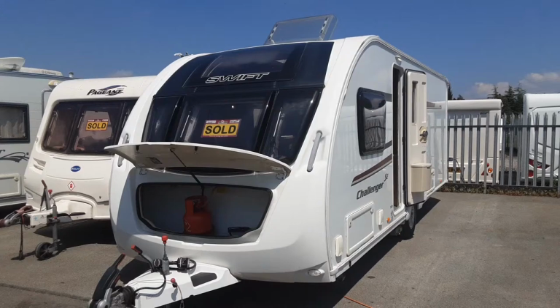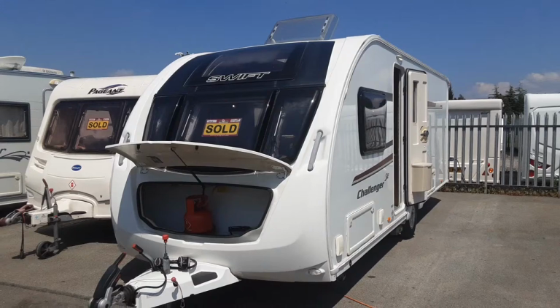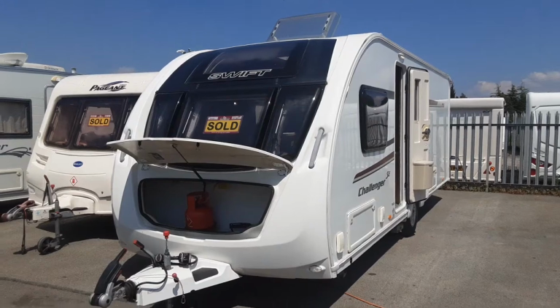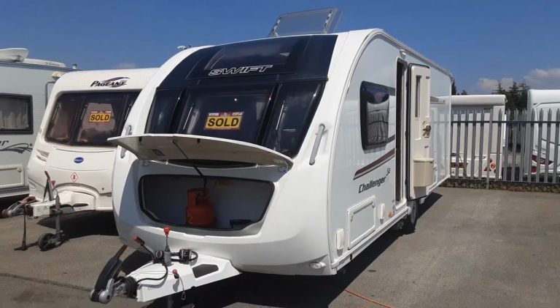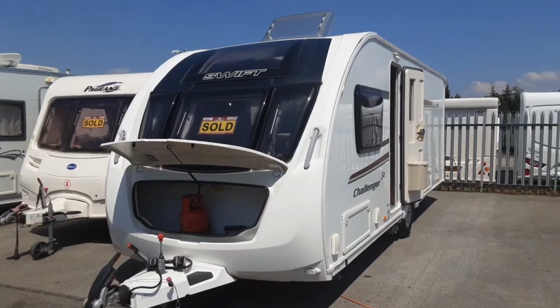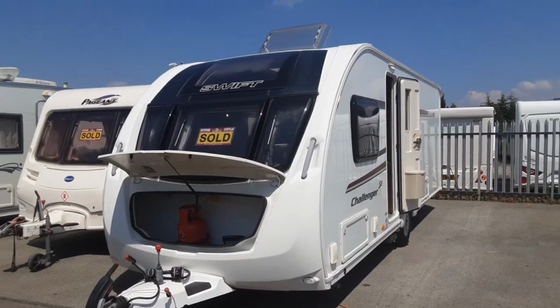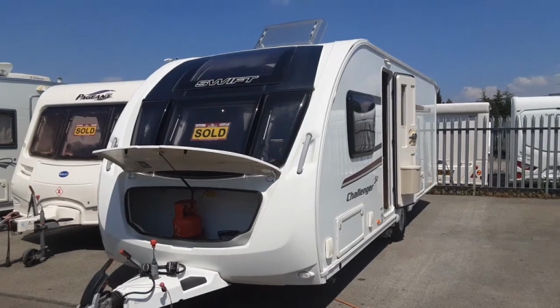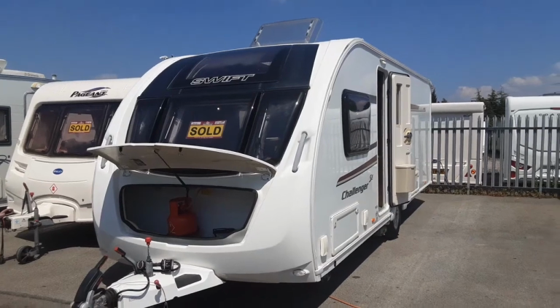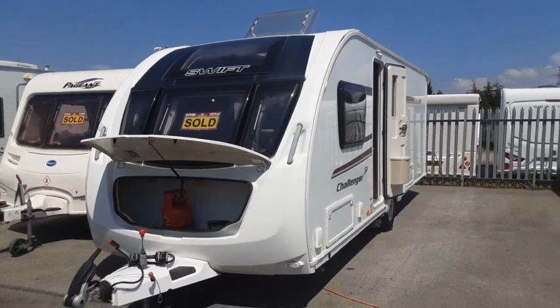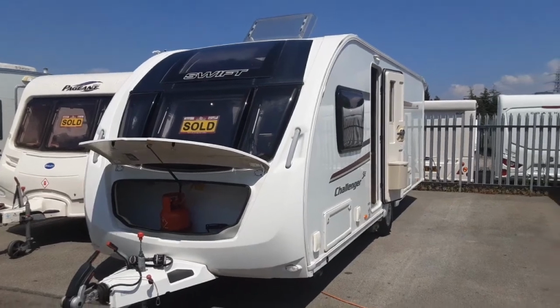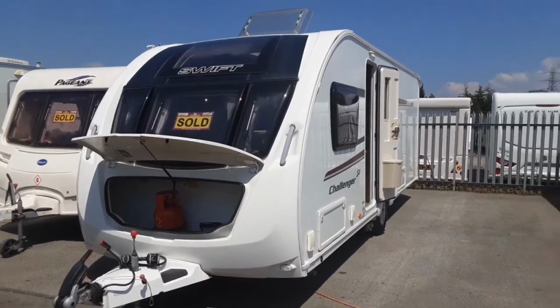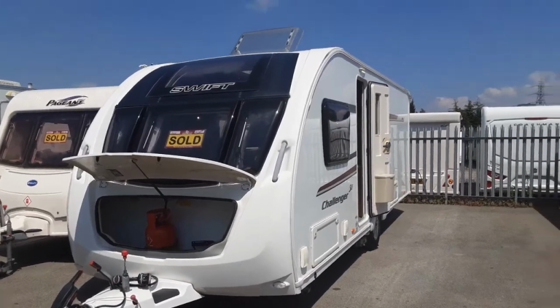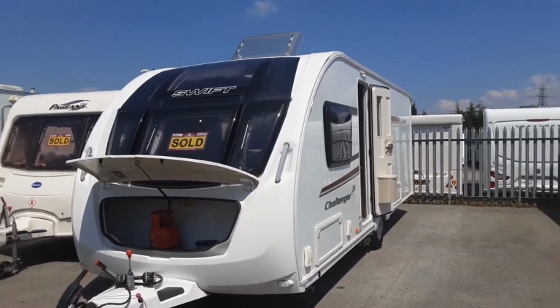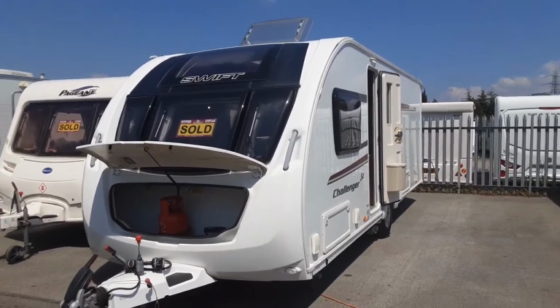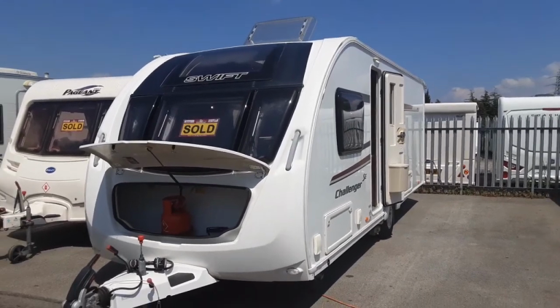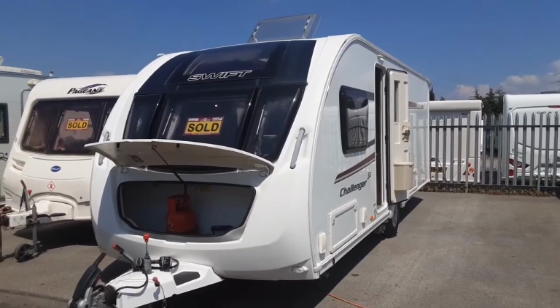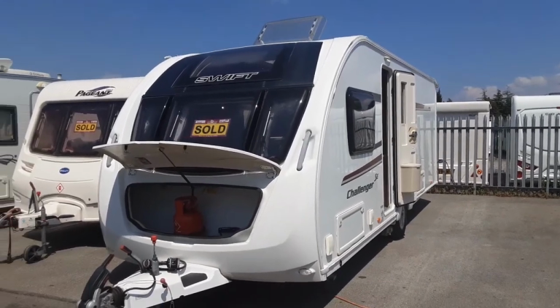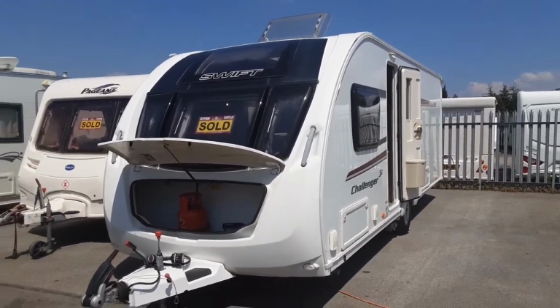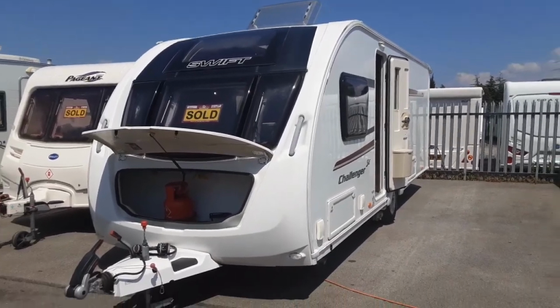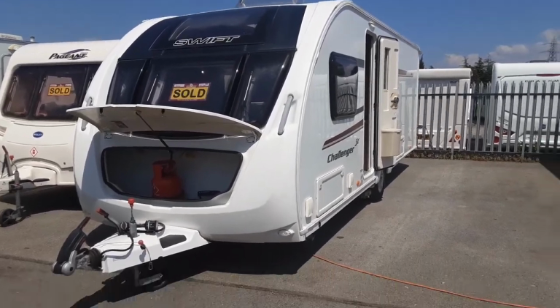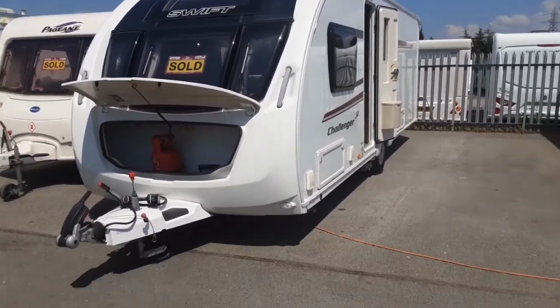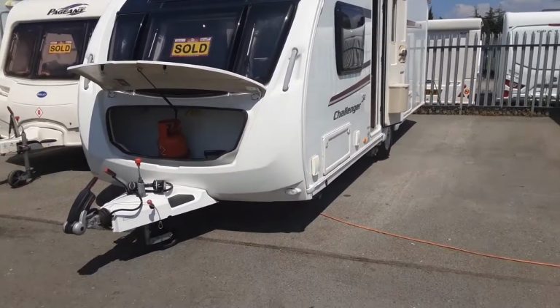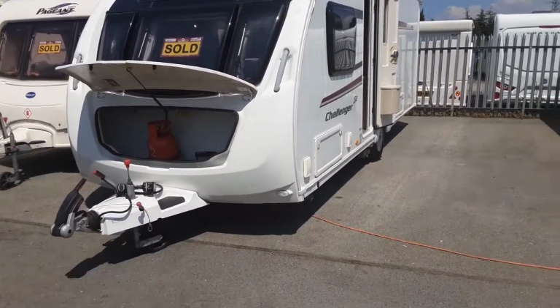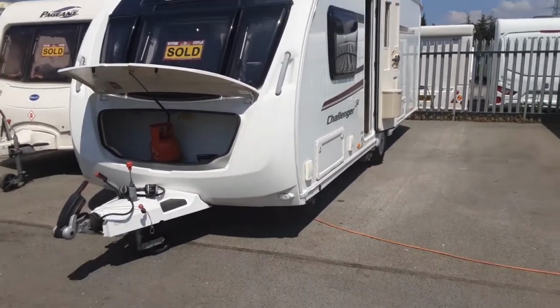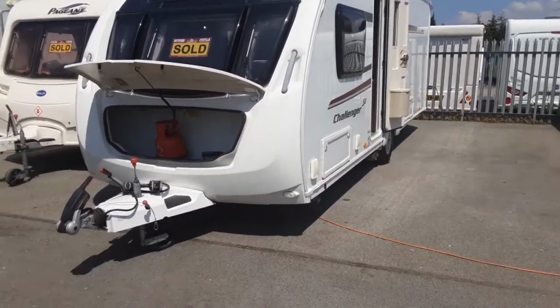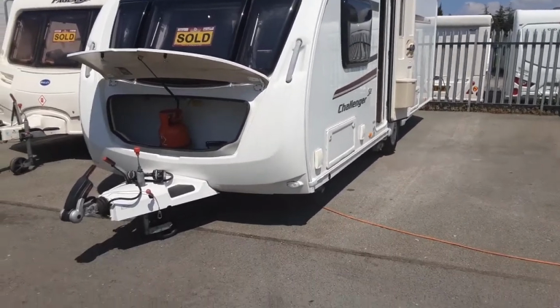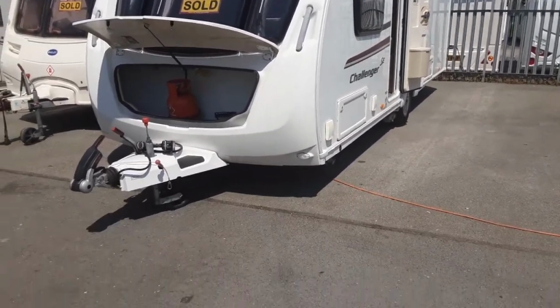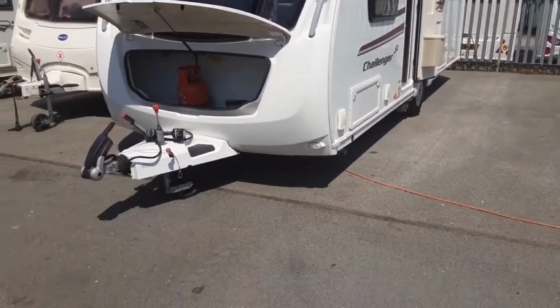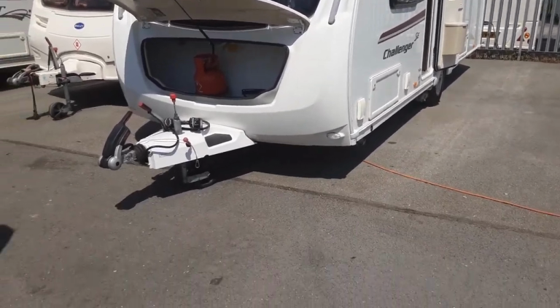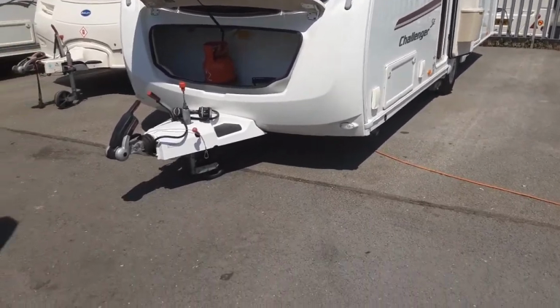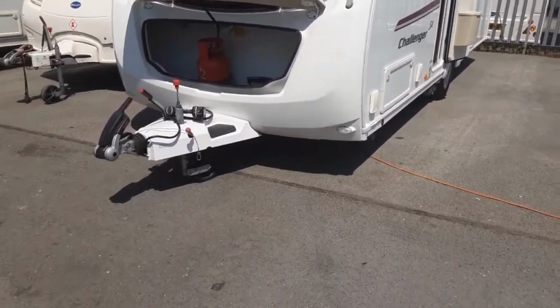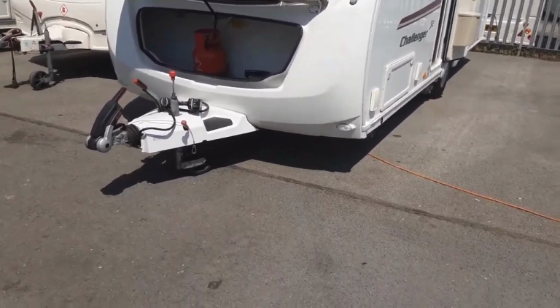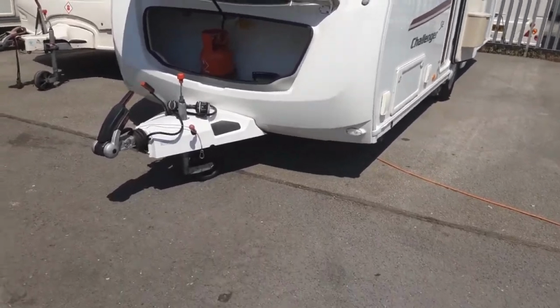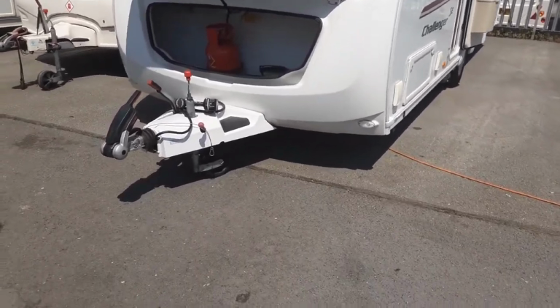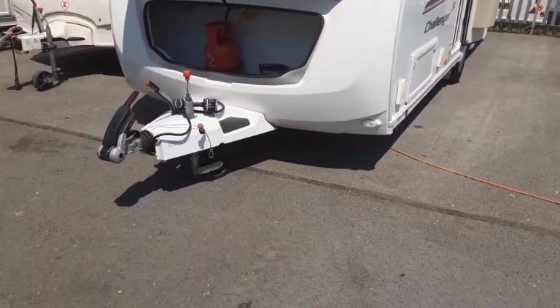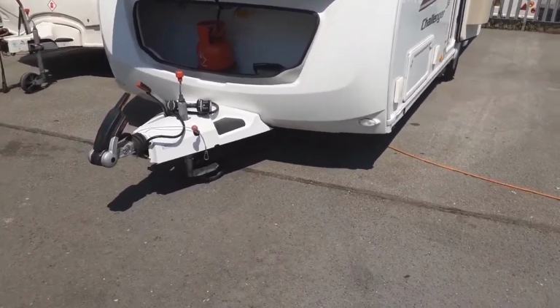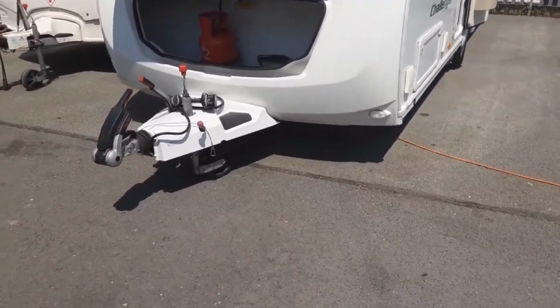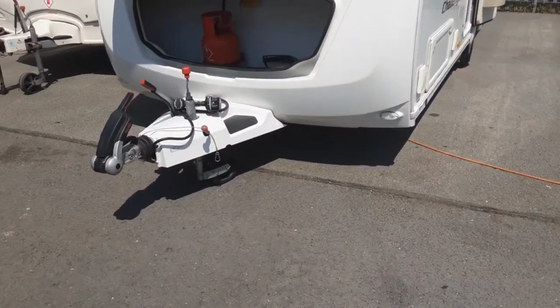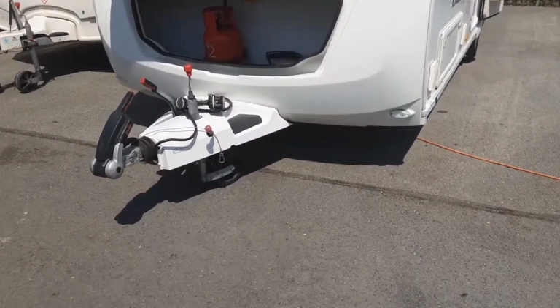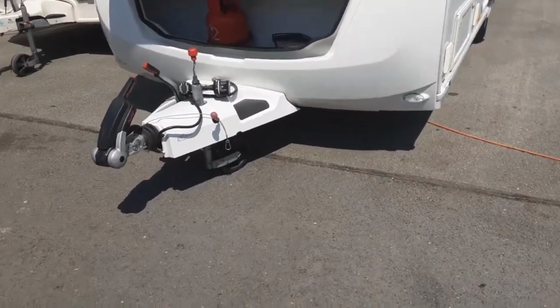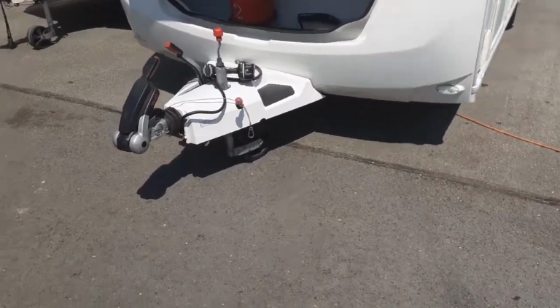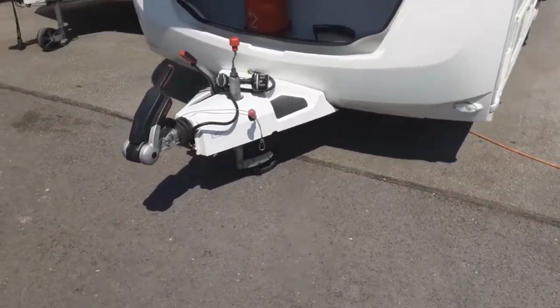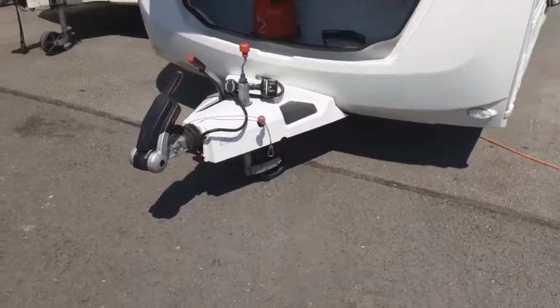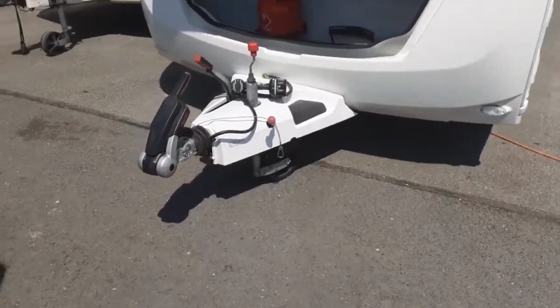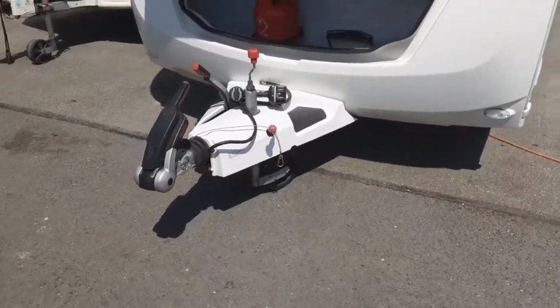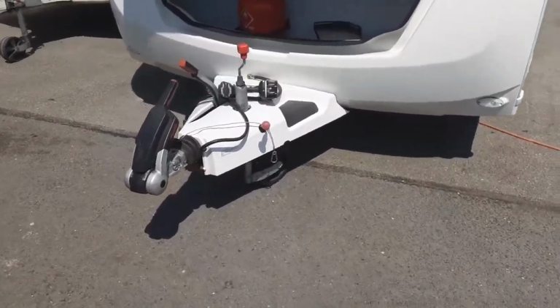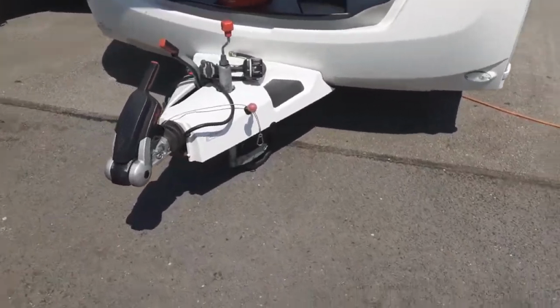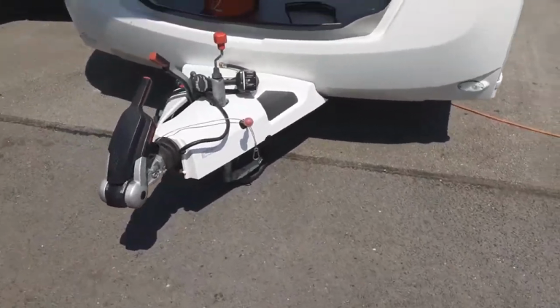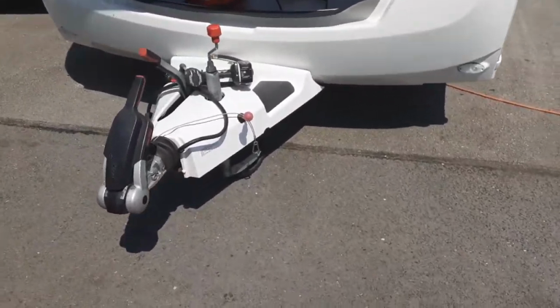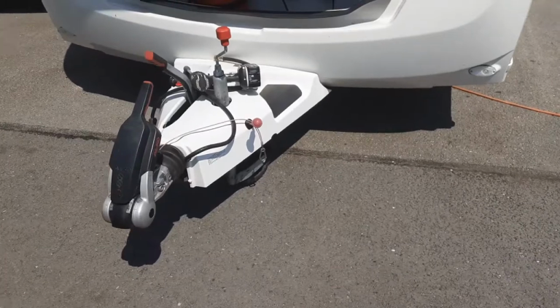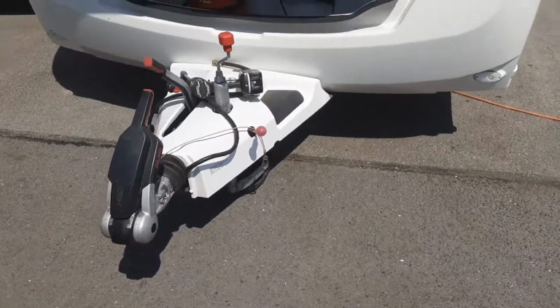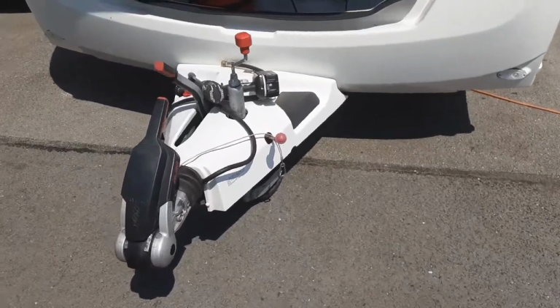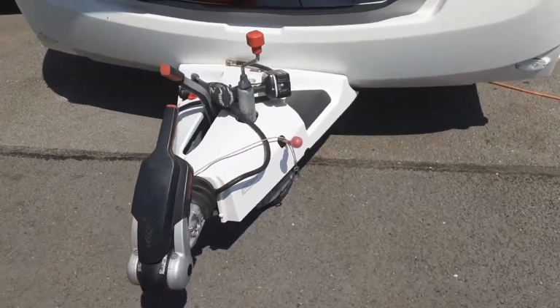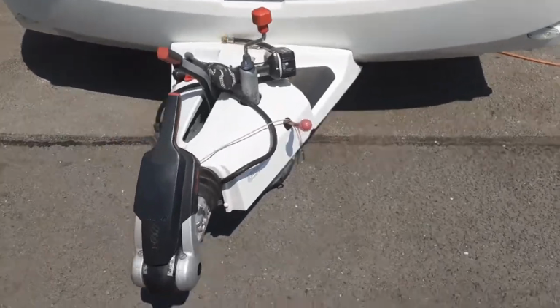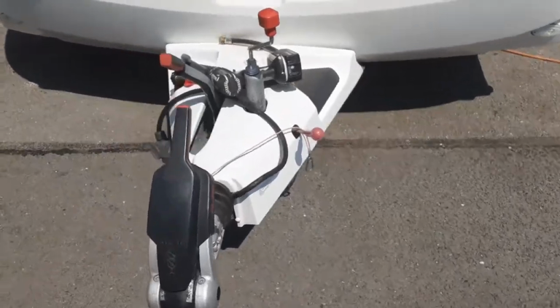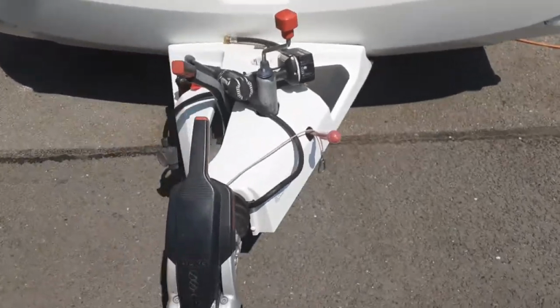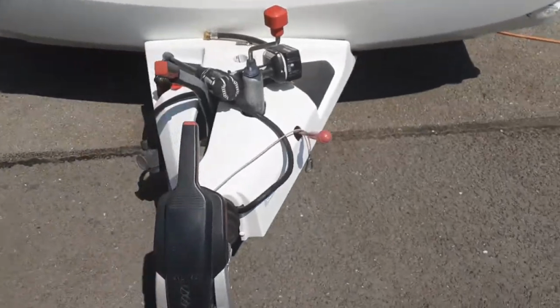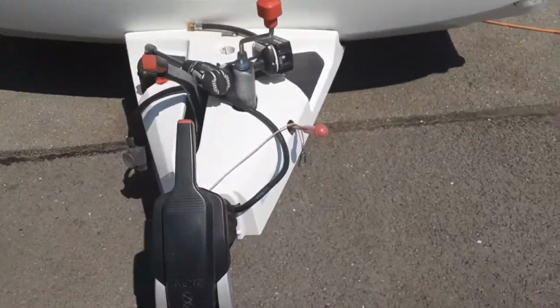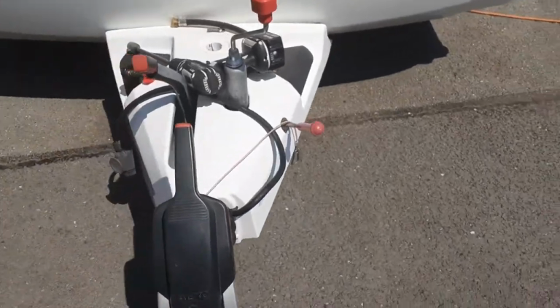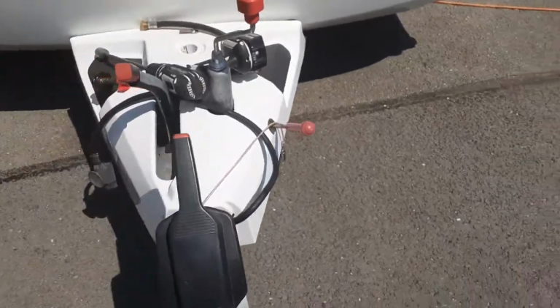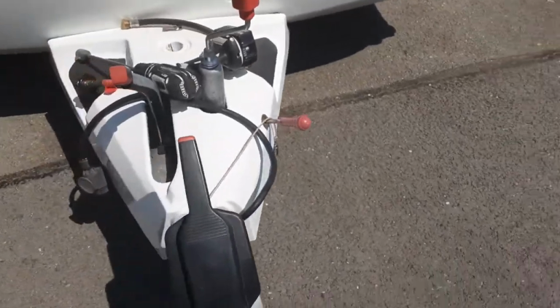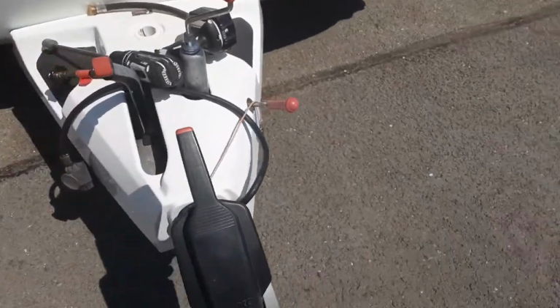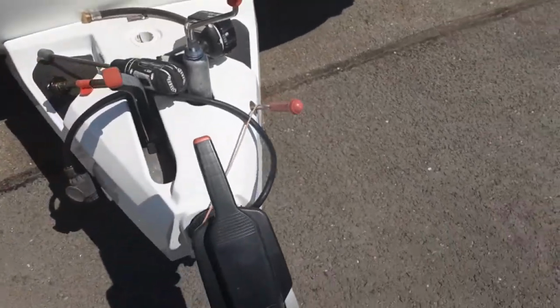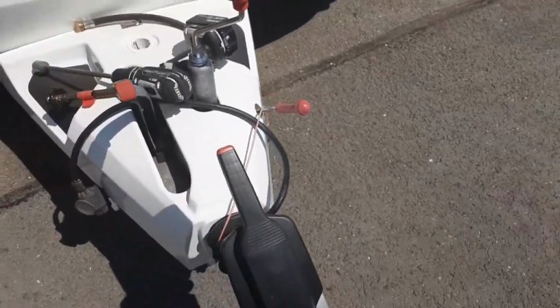This is a Swift Challenger 580. We're going to take you around the van and show you how it operates. At the front of the van you've got the jockey wheel, hitch, handbrake, and the lead to connect to the car.